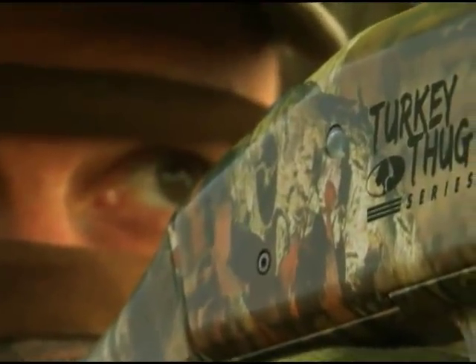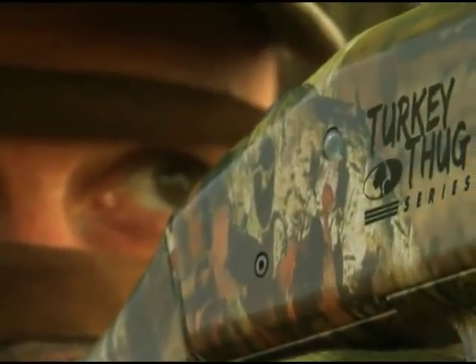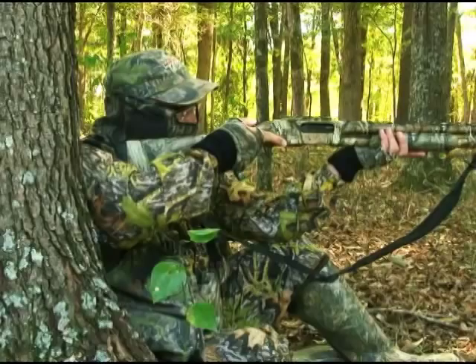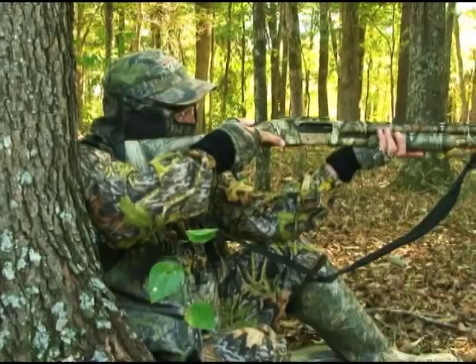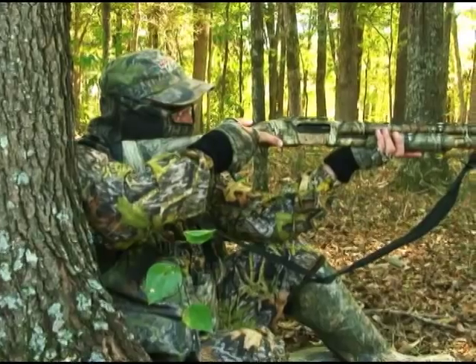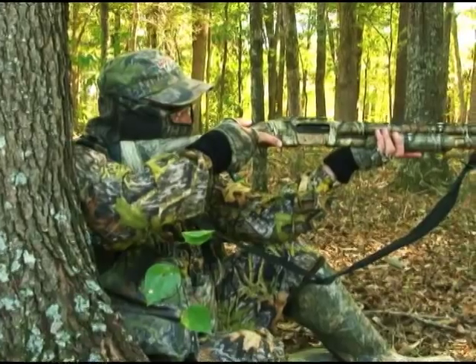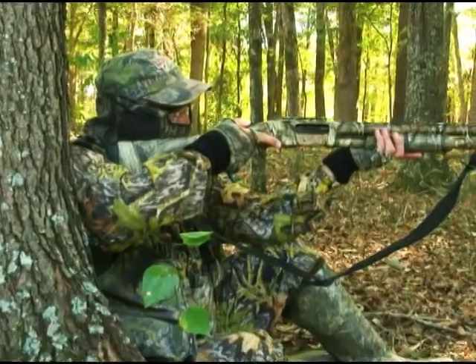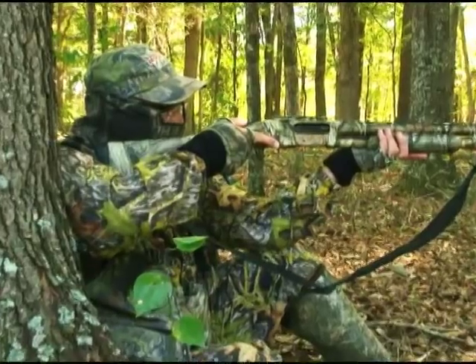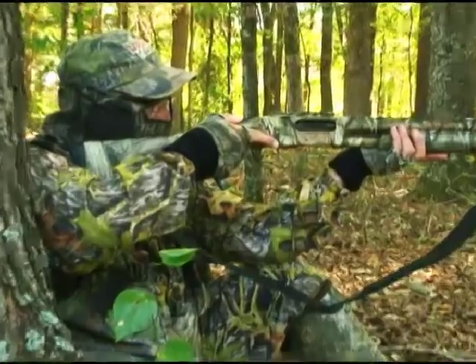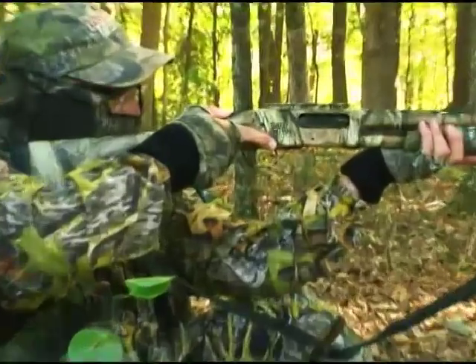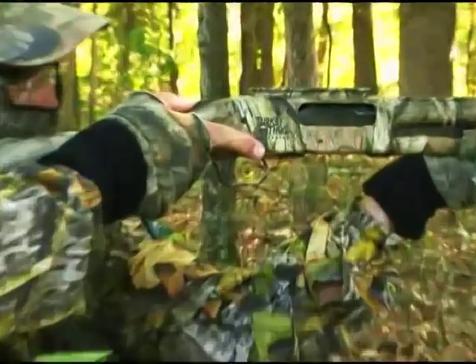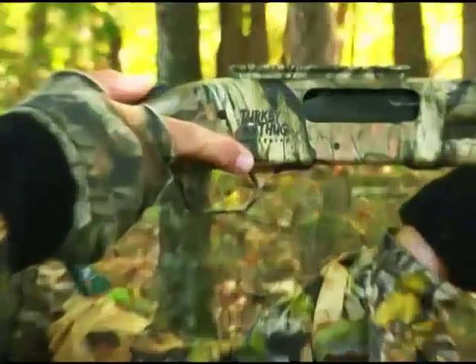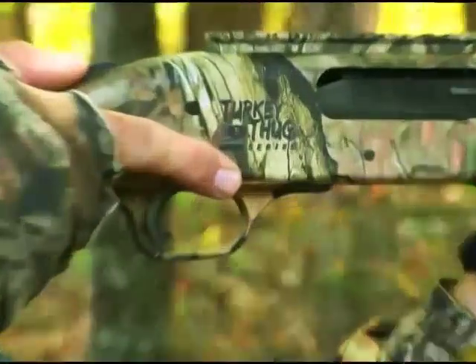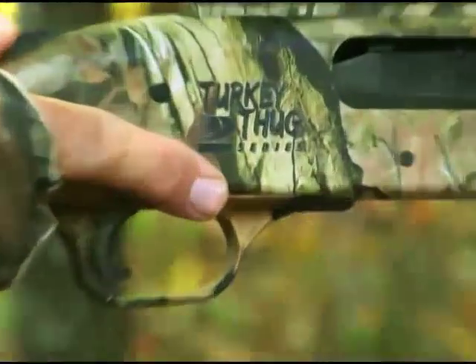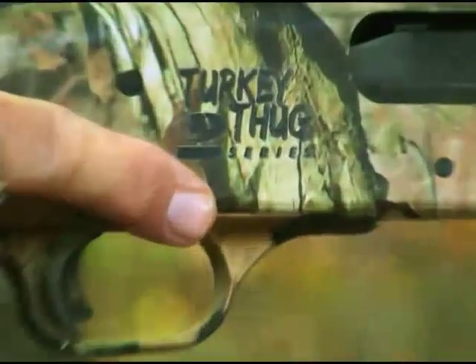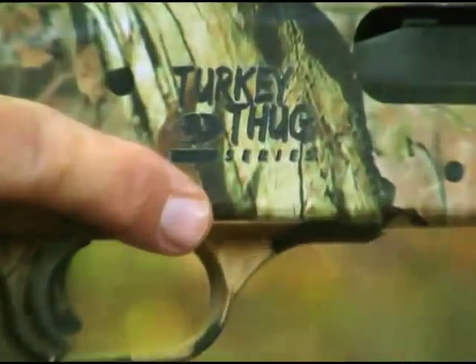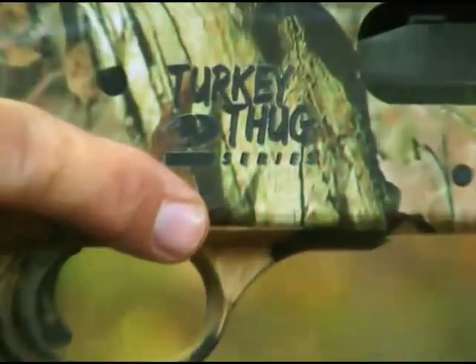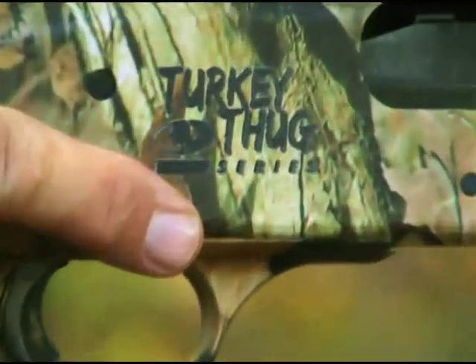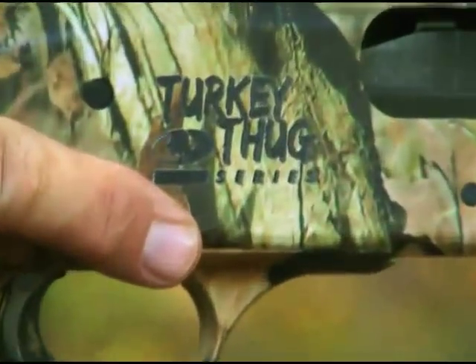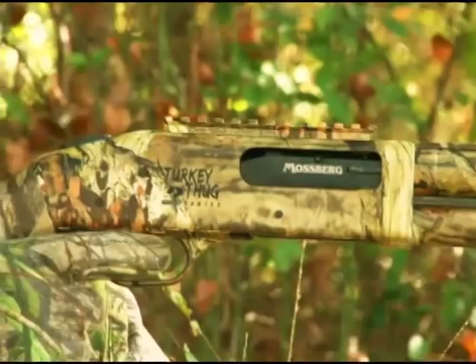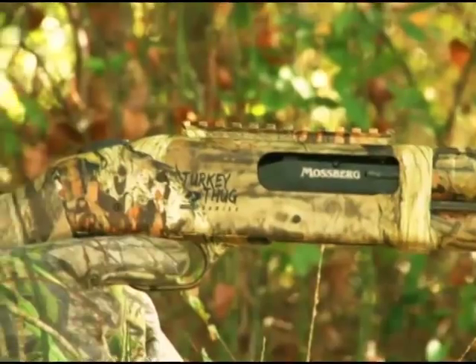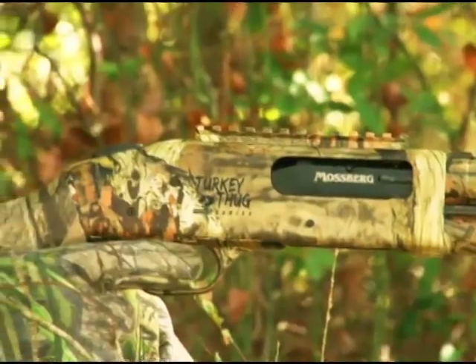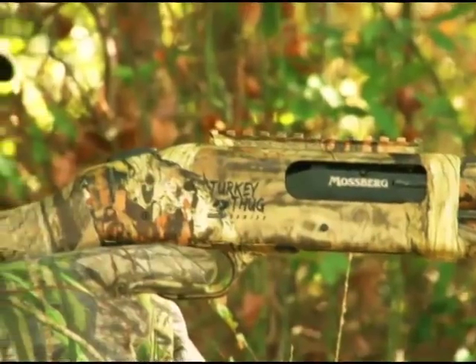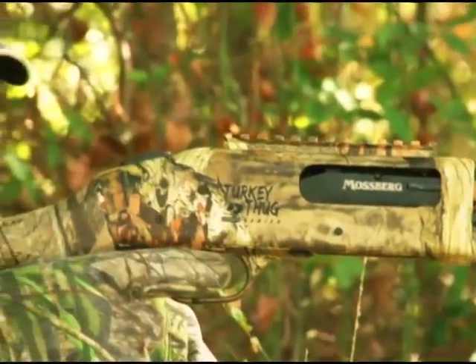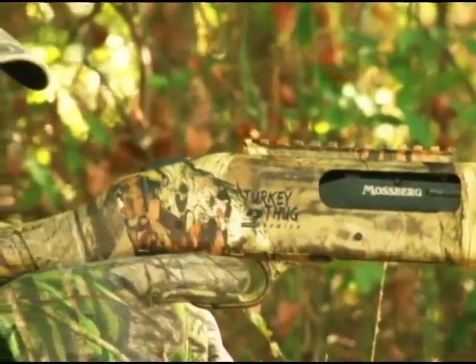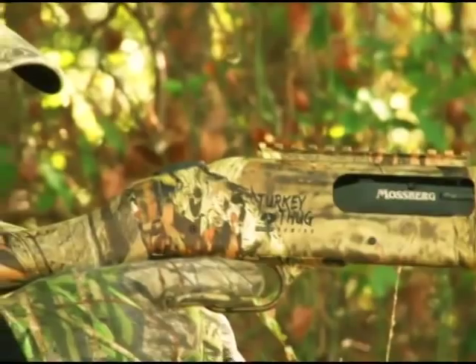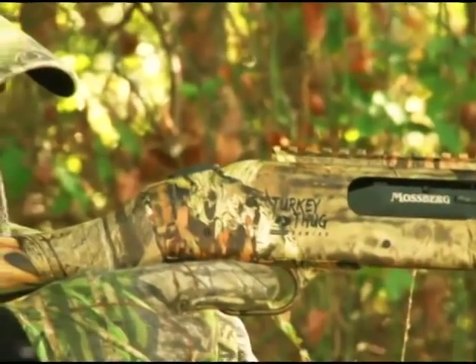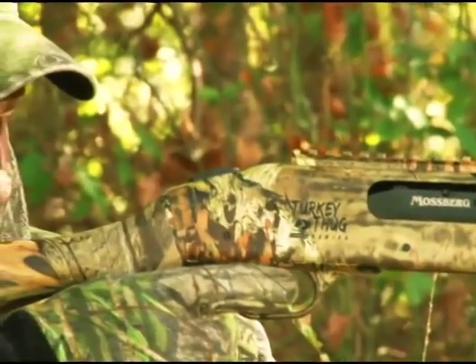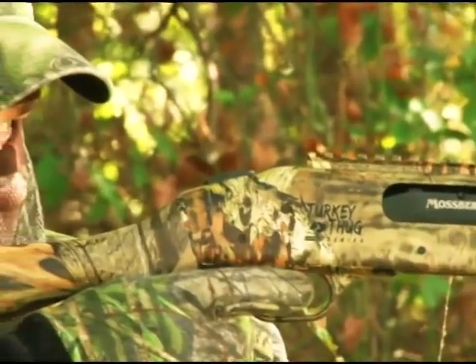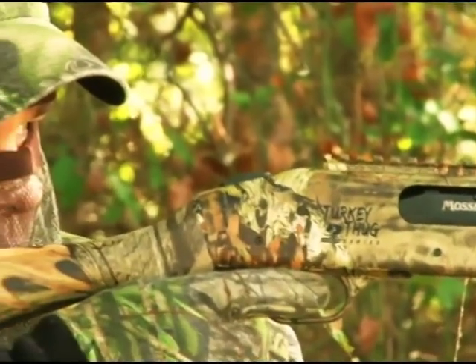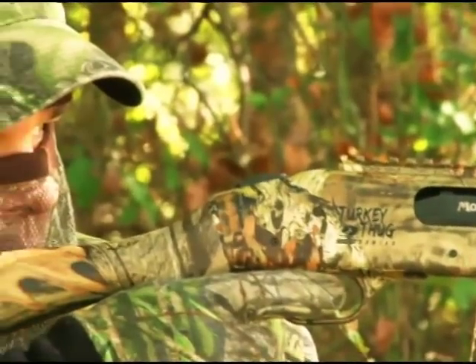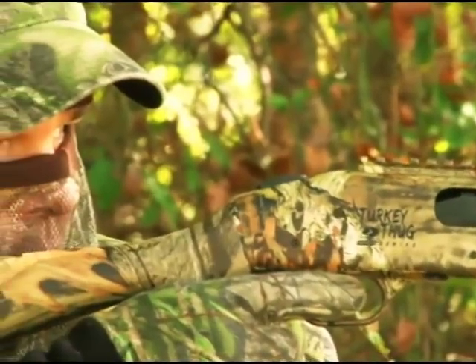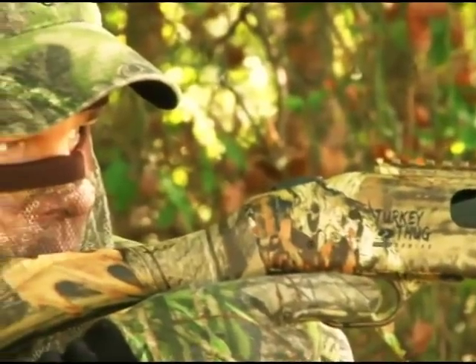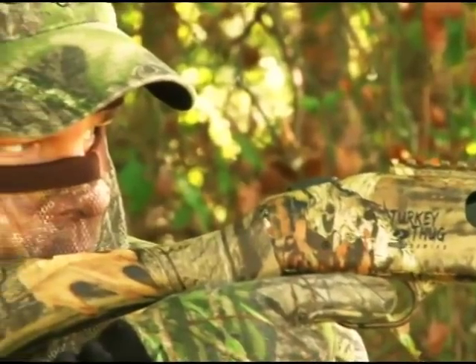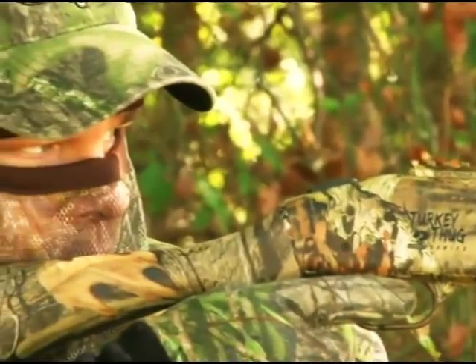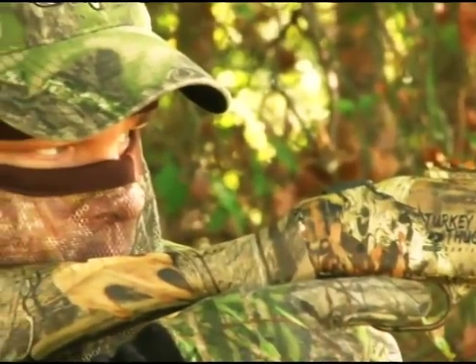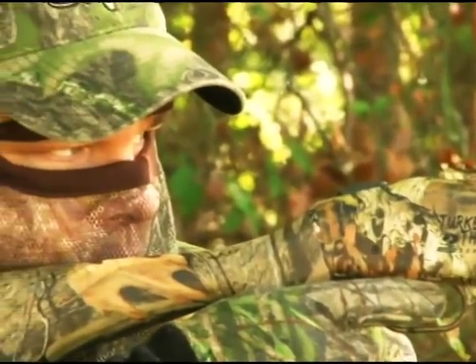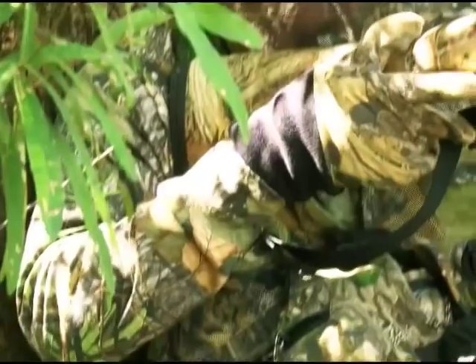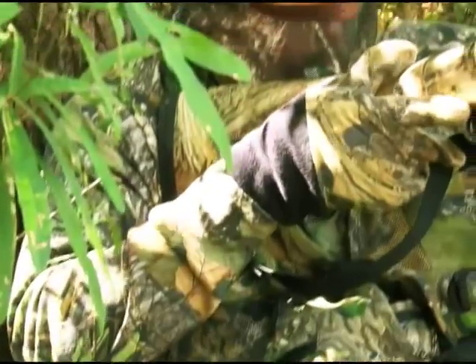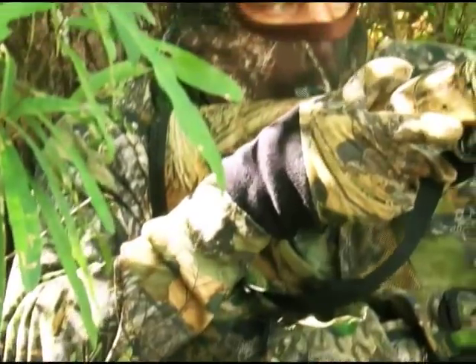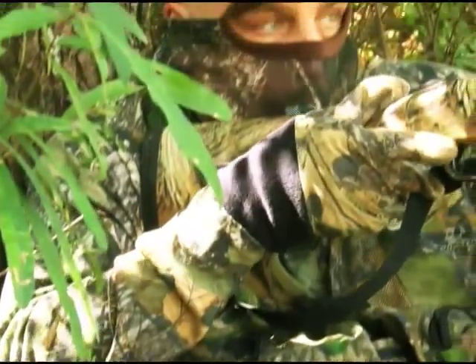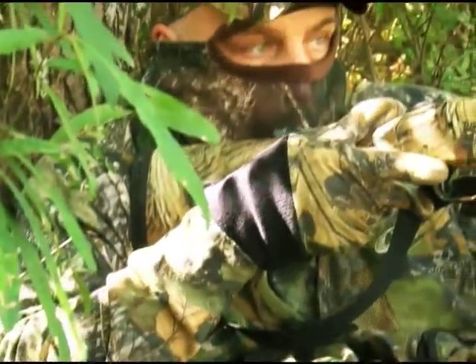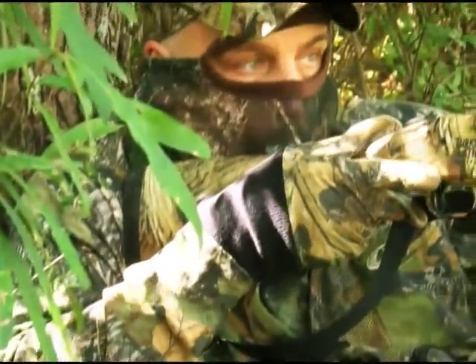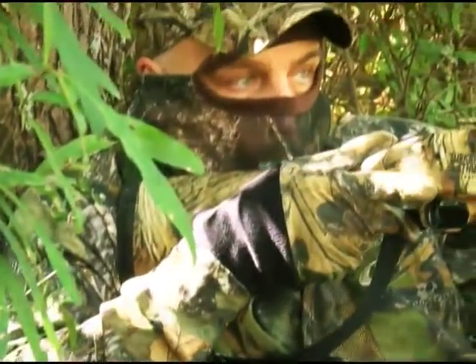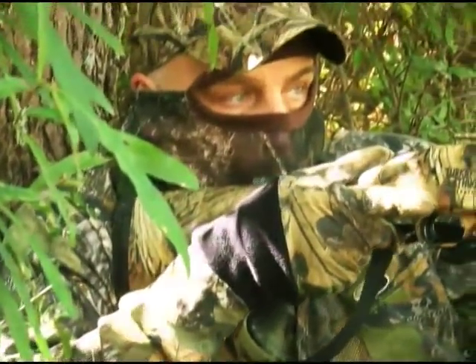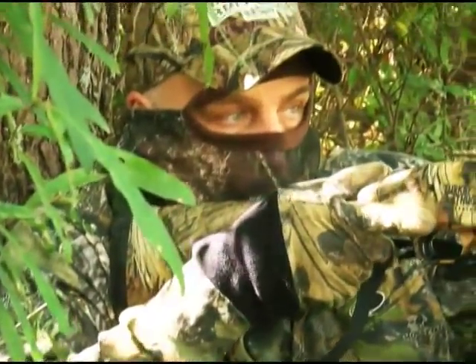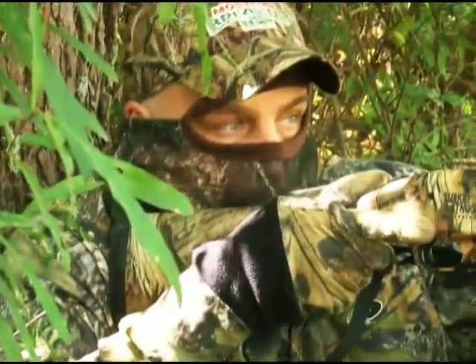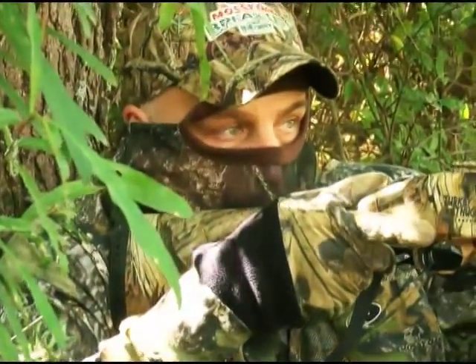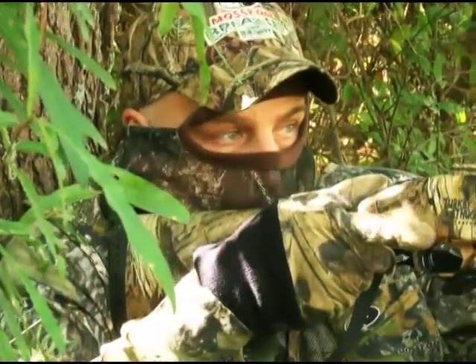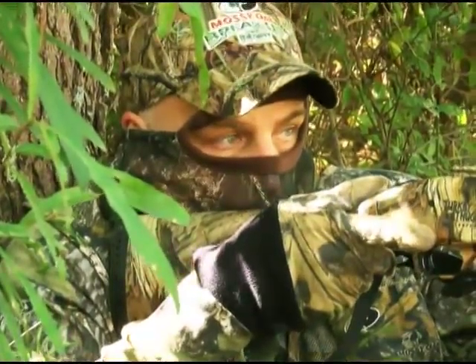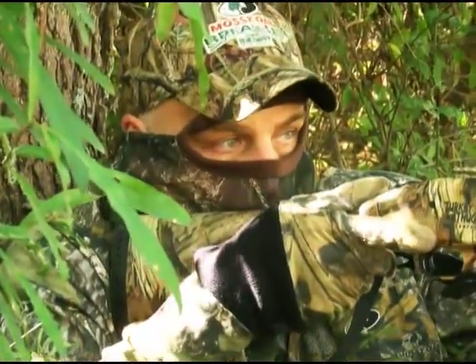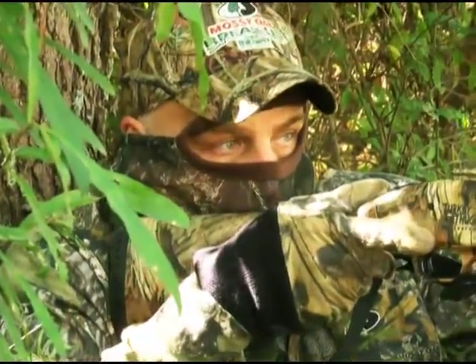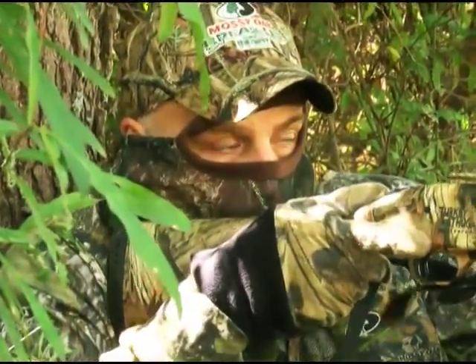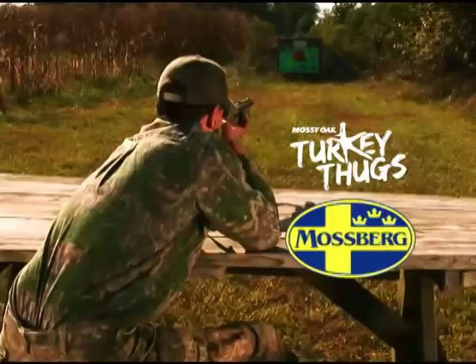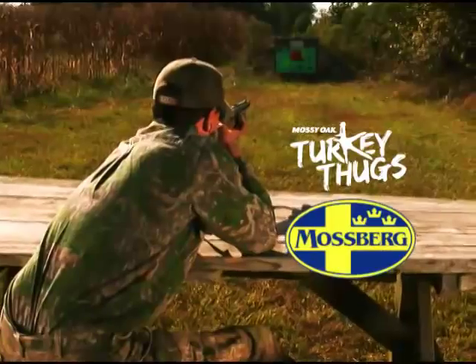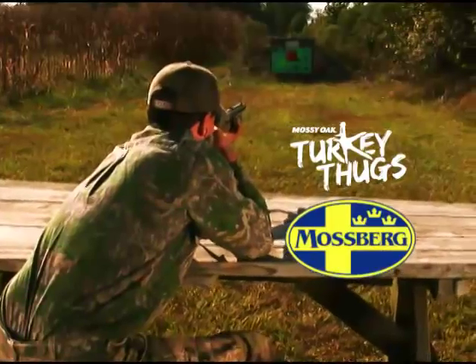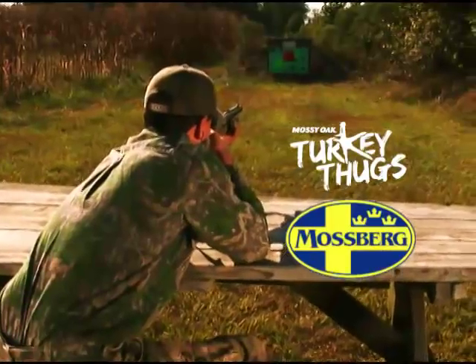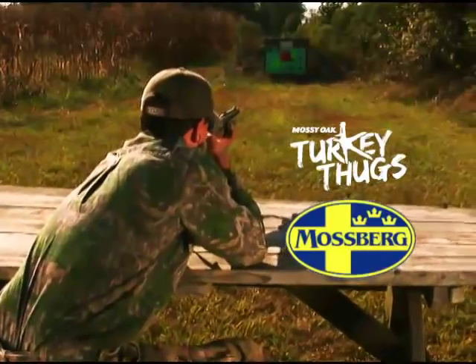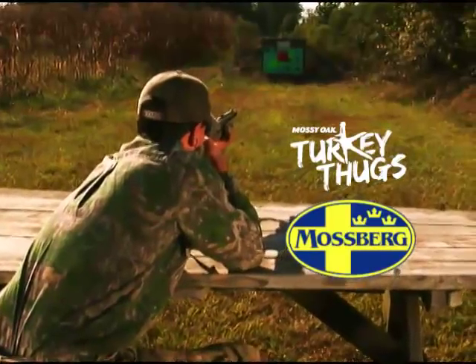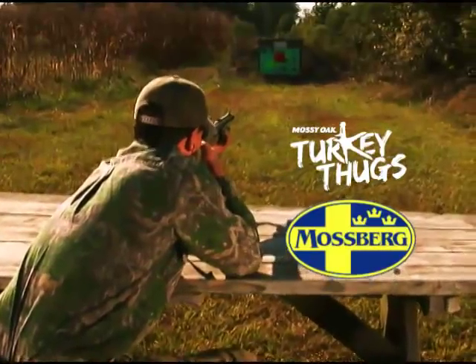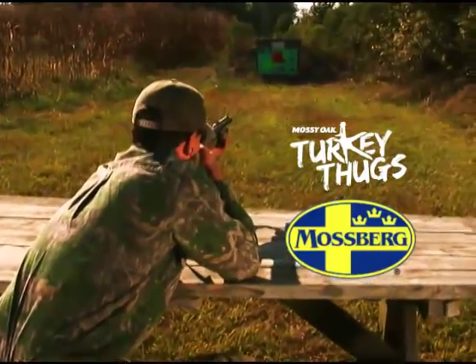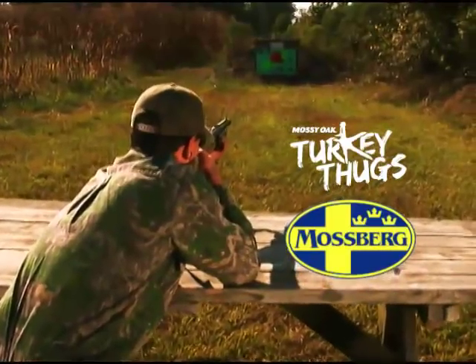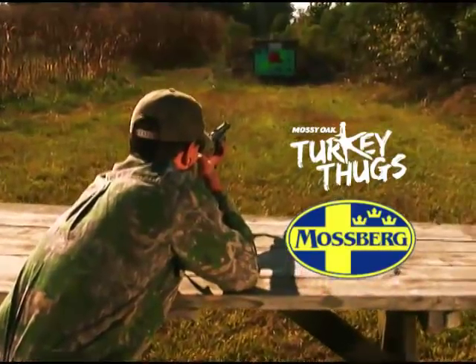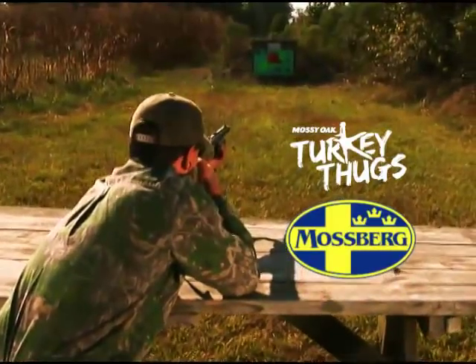Every craftsman has tools they depend on. Introducing the Turkey Thug series from Mossberg.